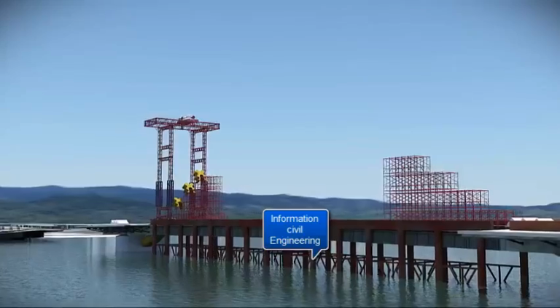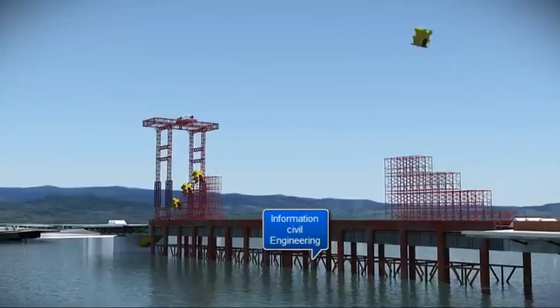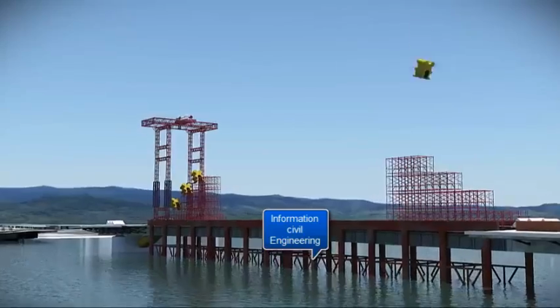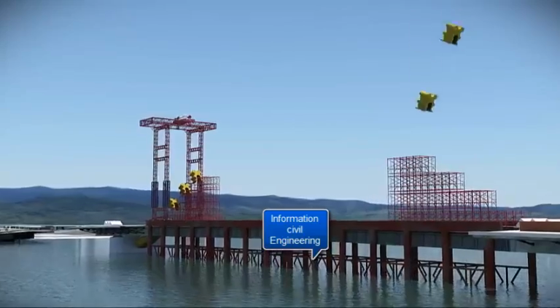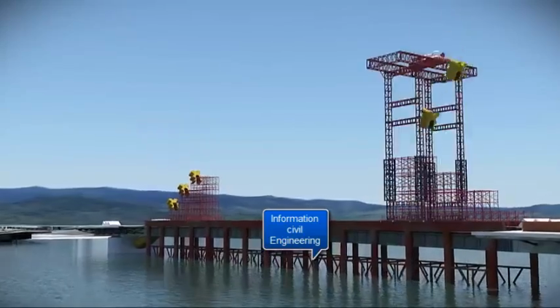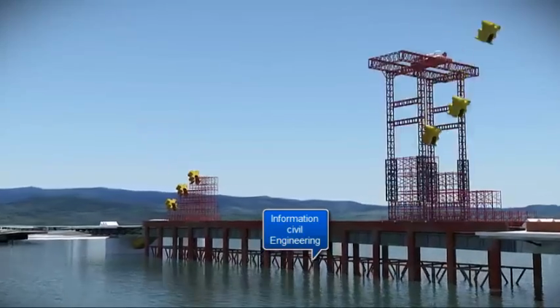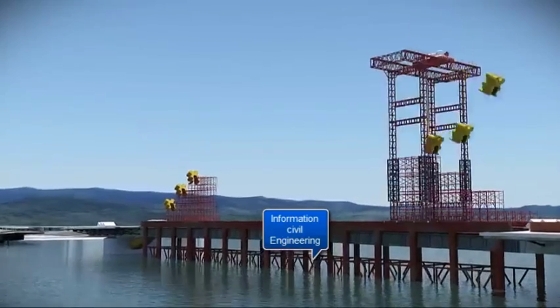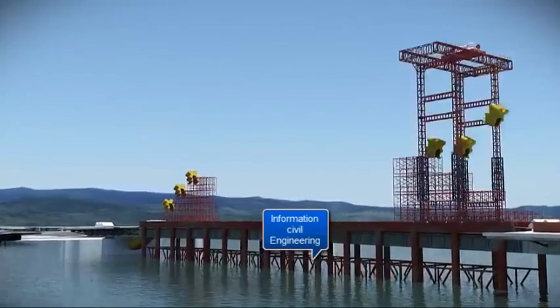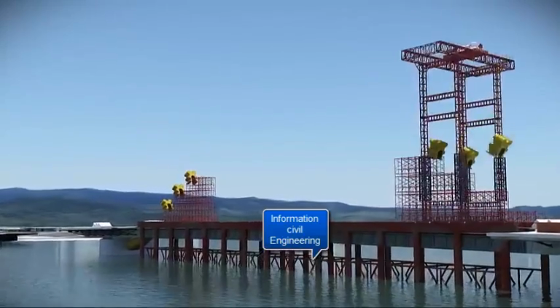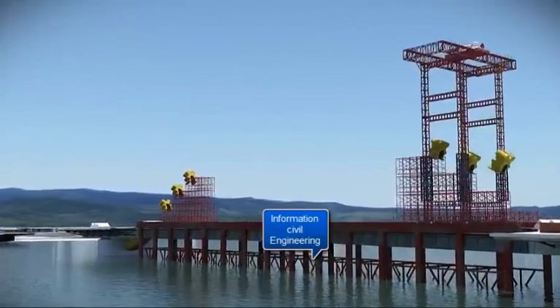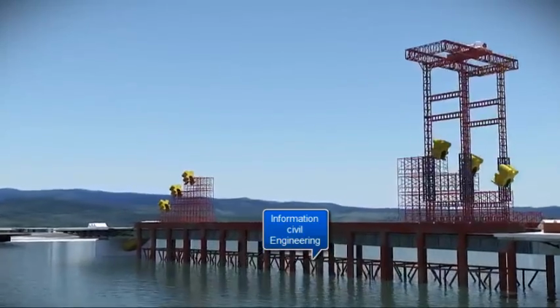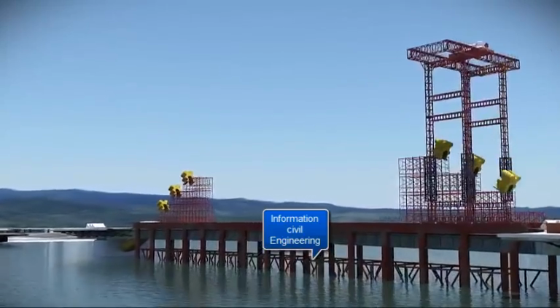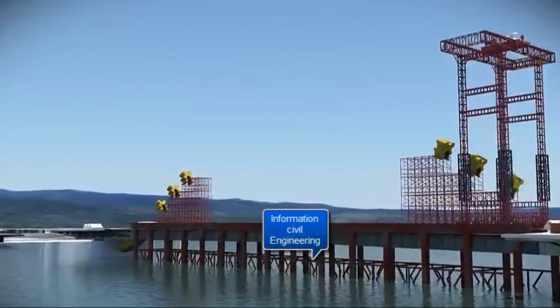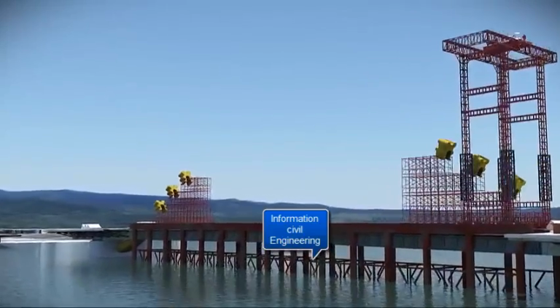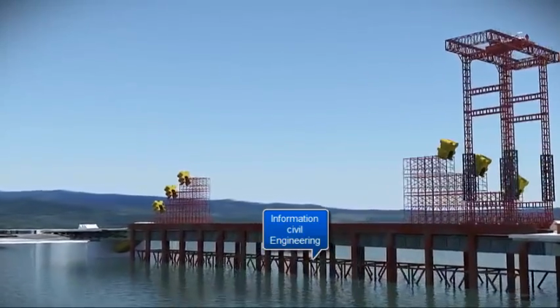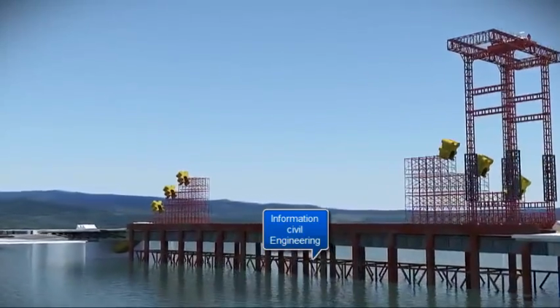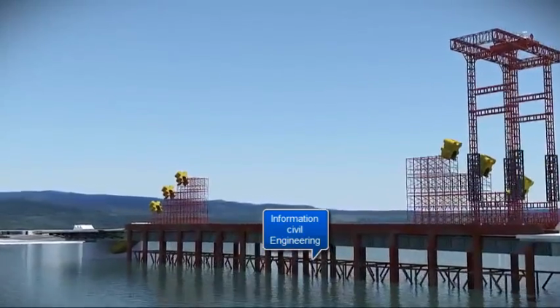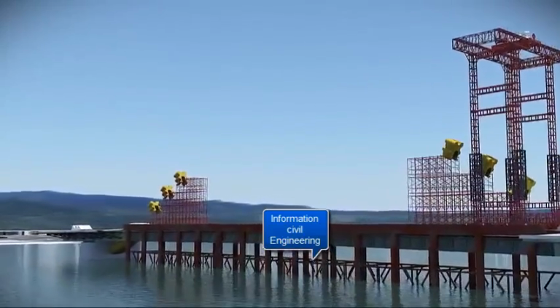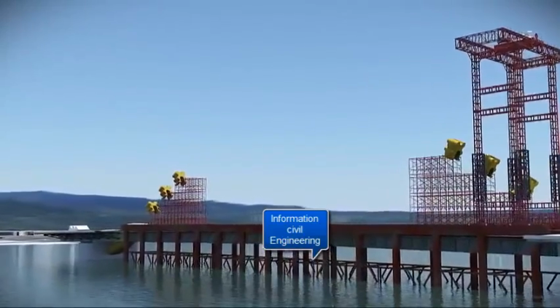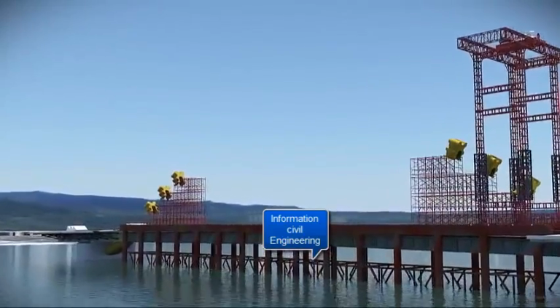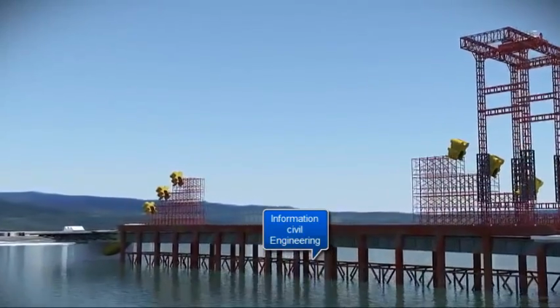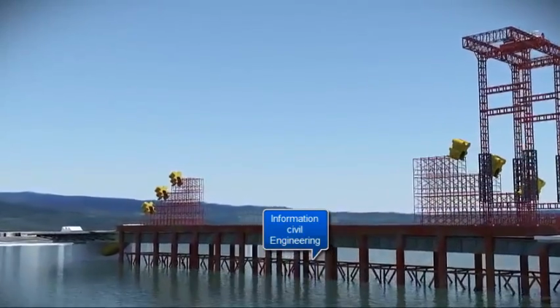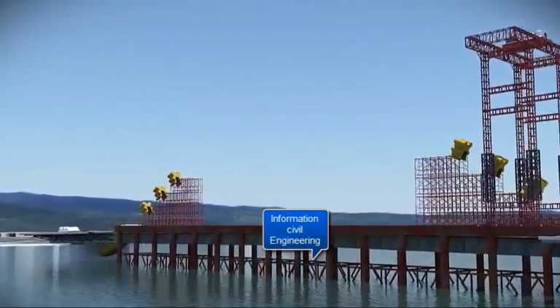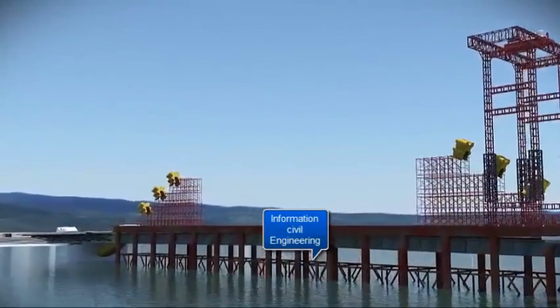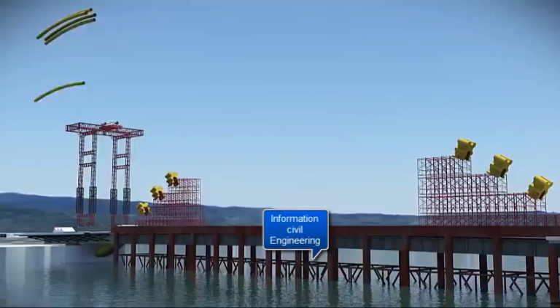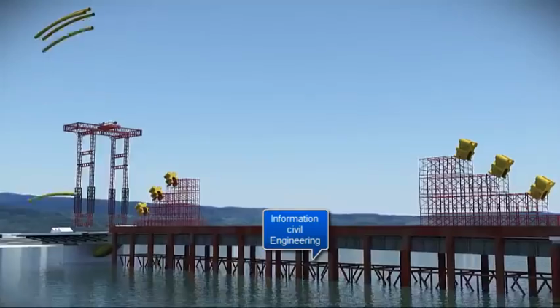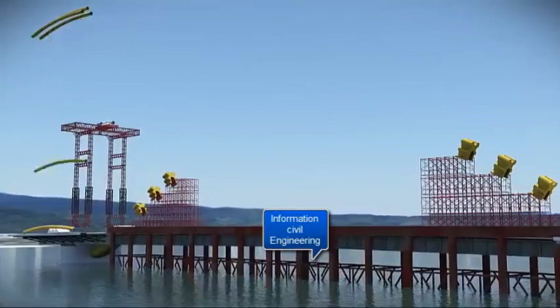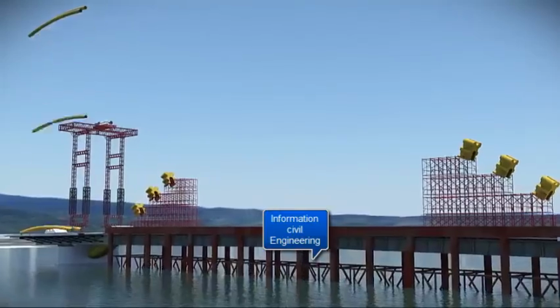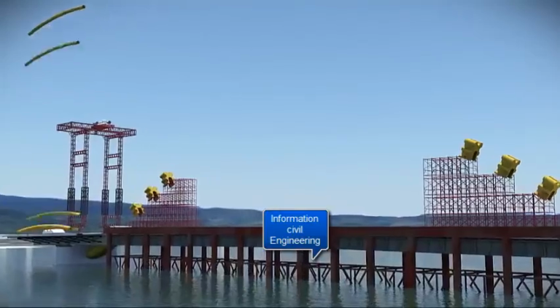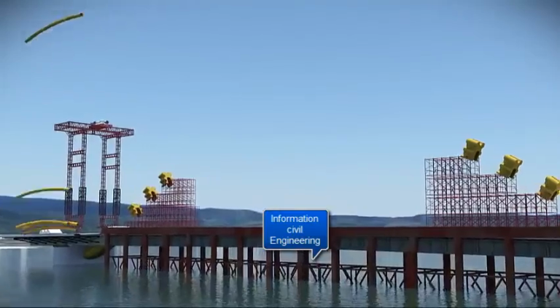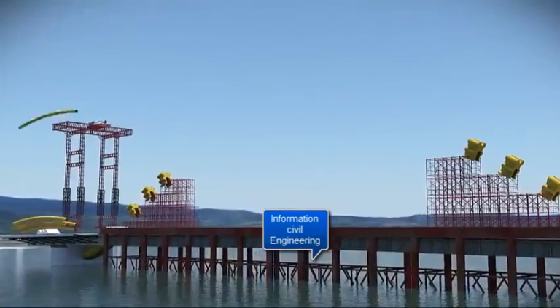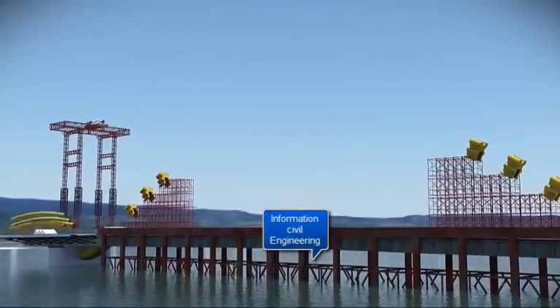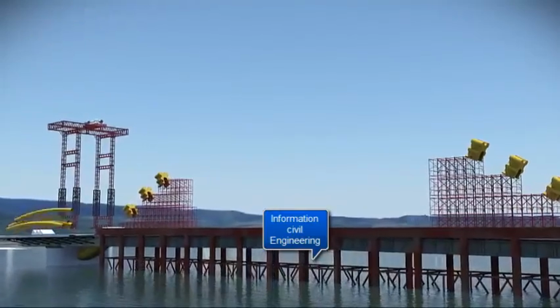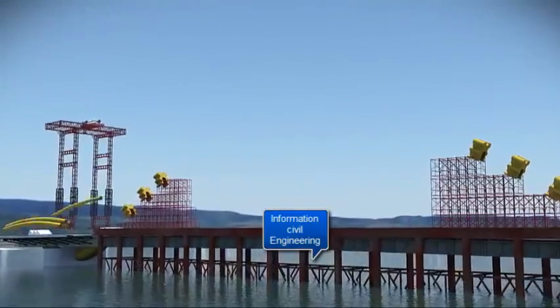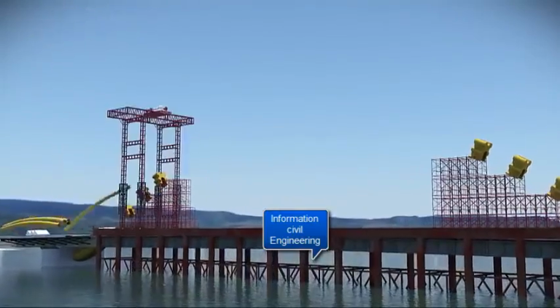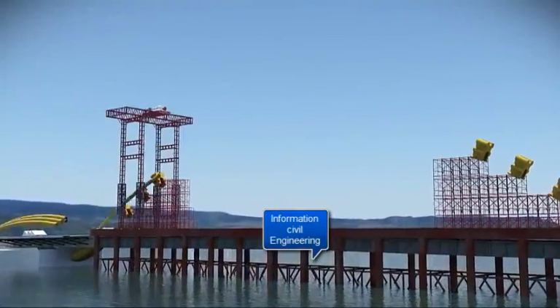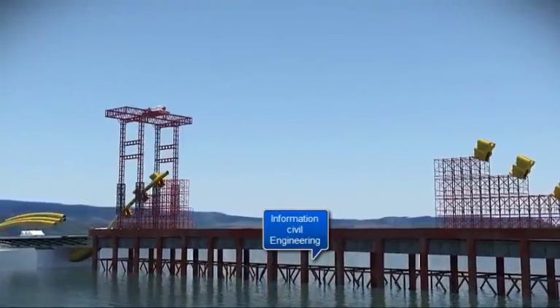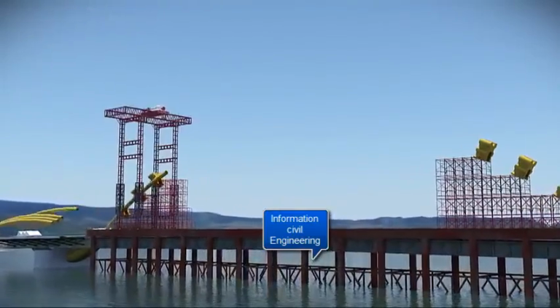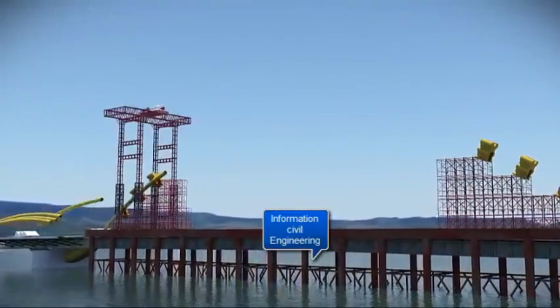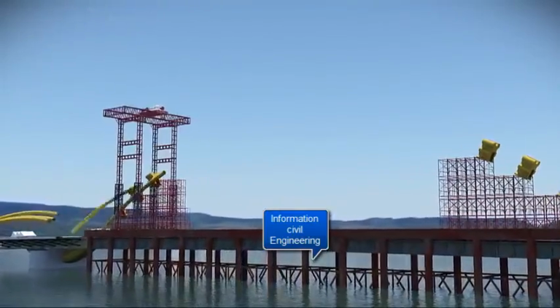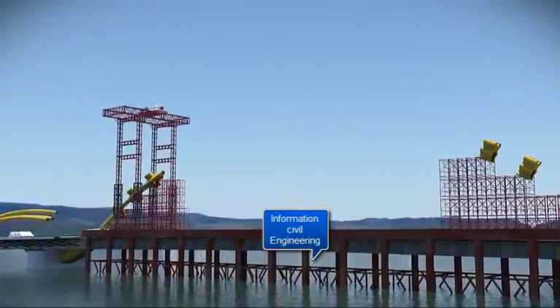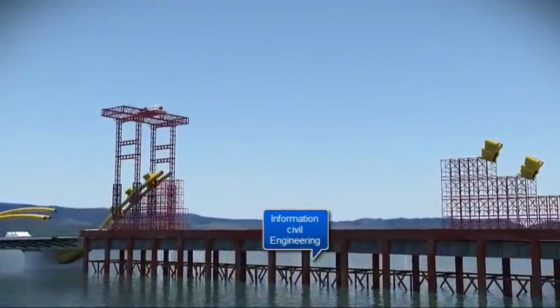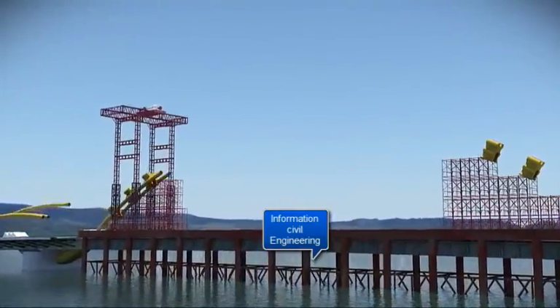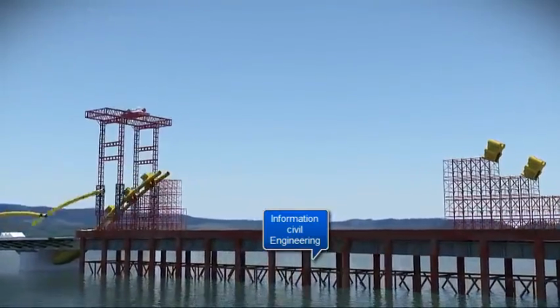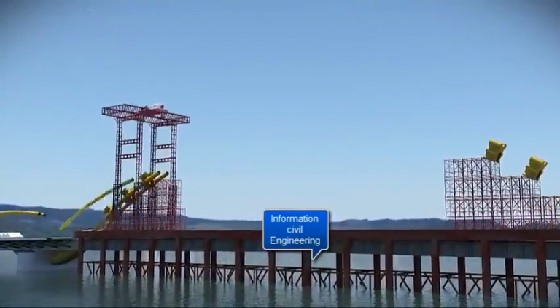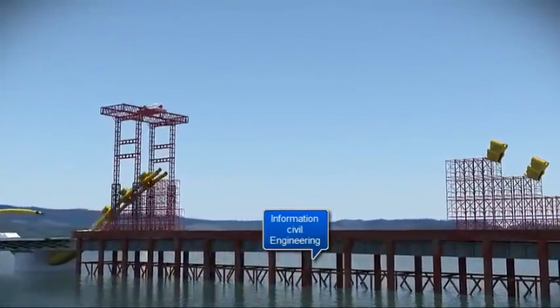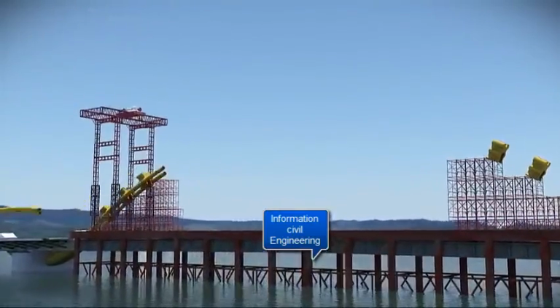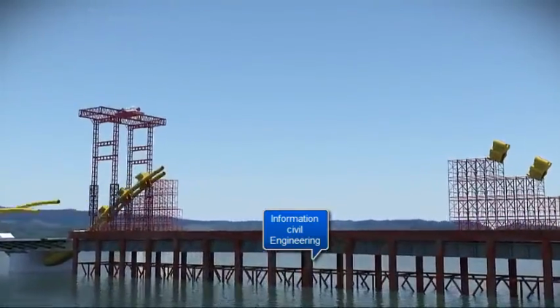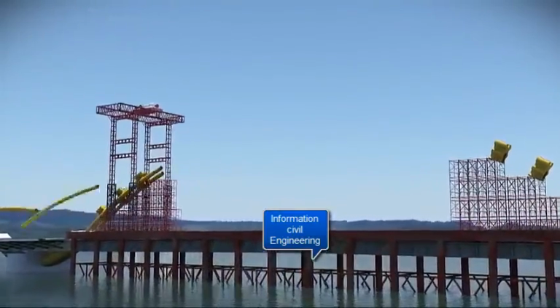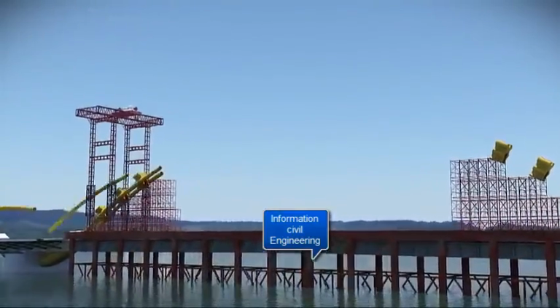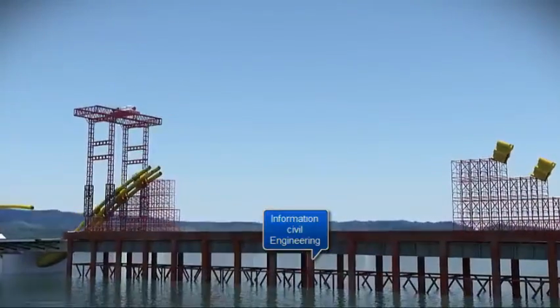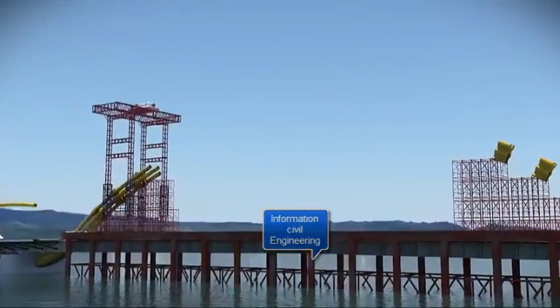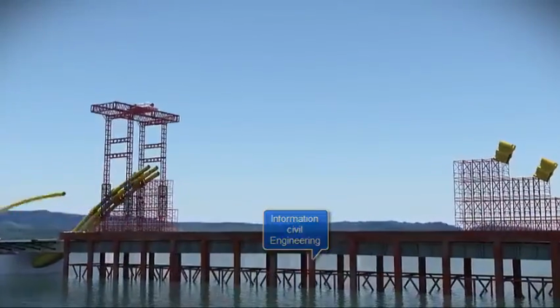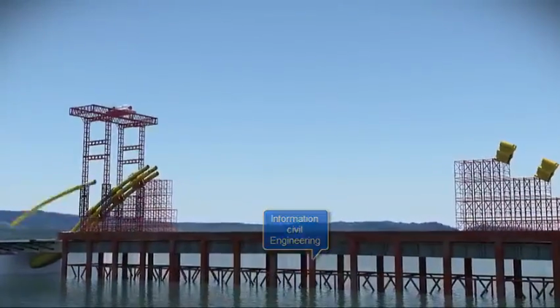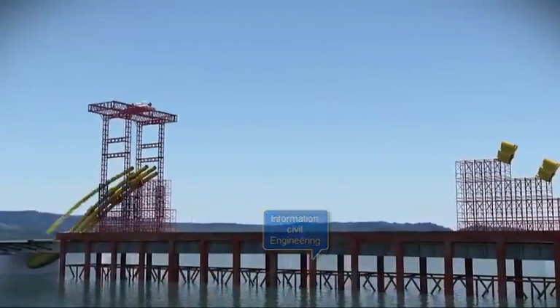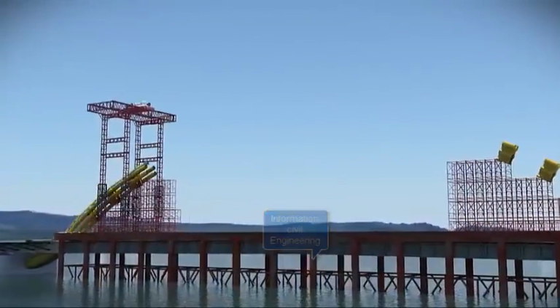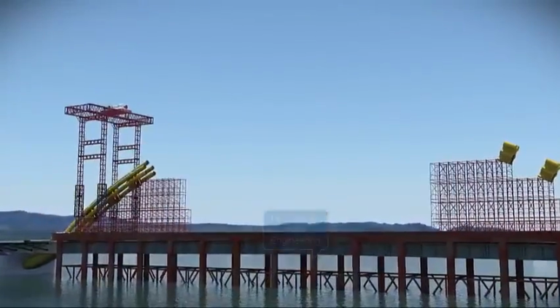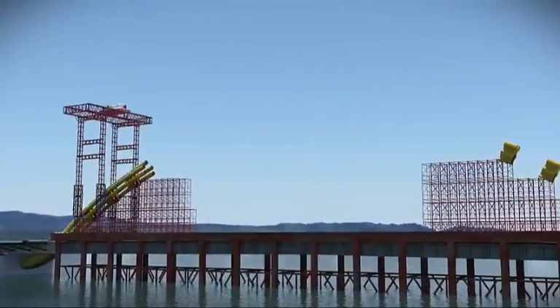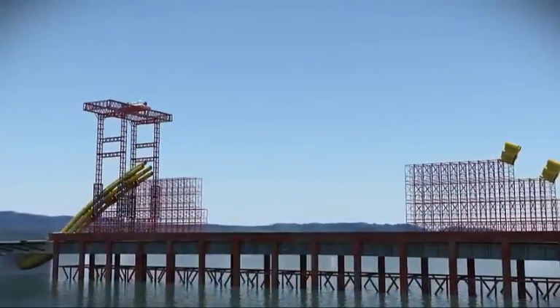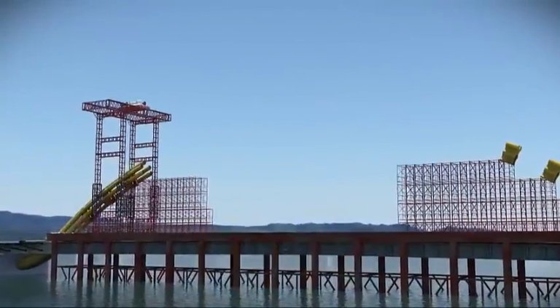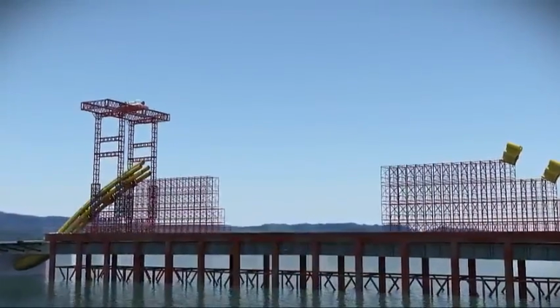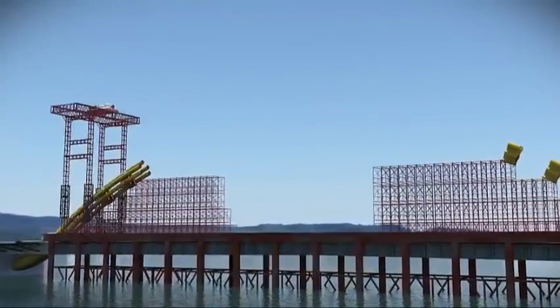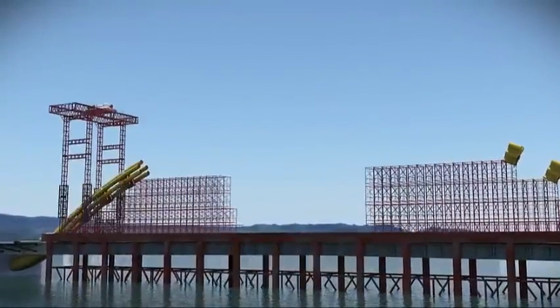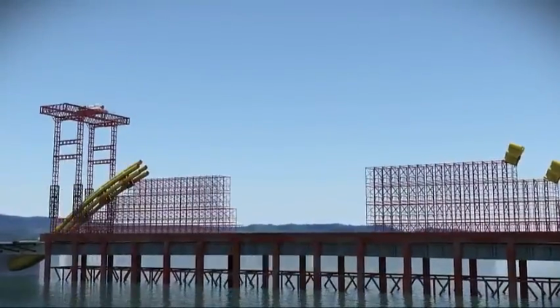The crane assists in placing spider frames atop the temporary scaffolding and then adding the pipes from both ends, finally meeting in the center.